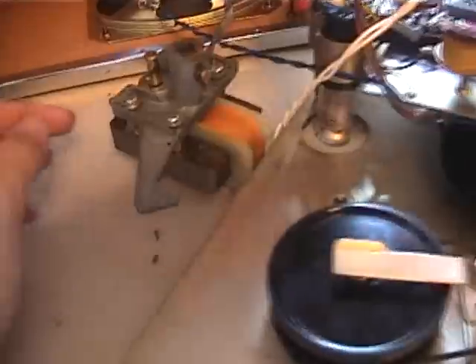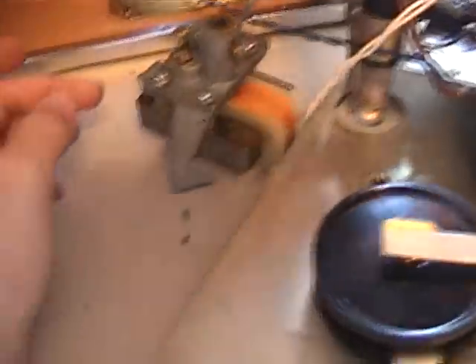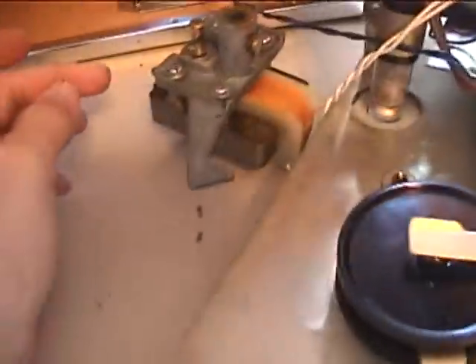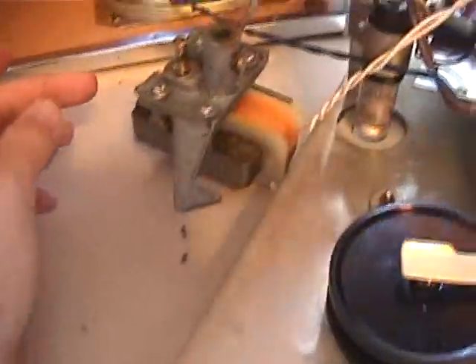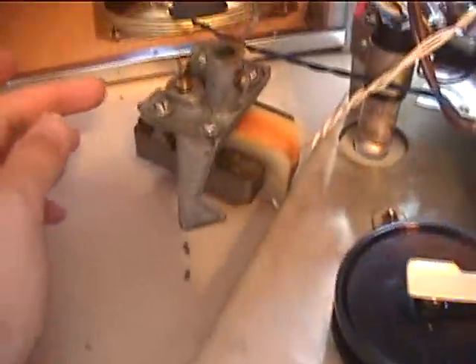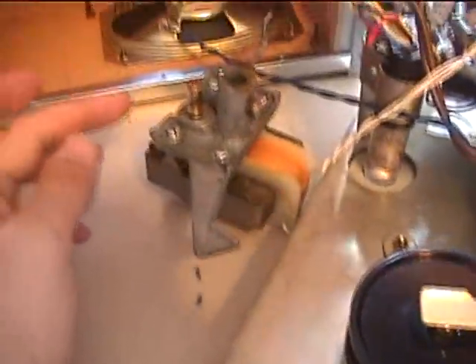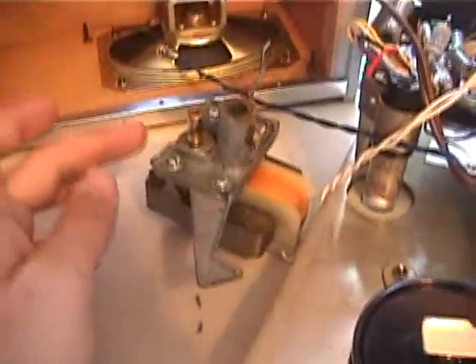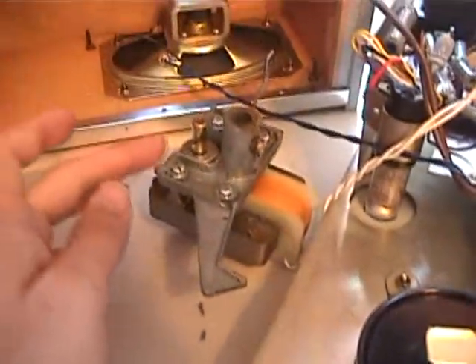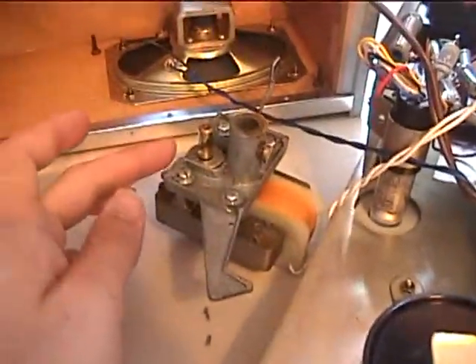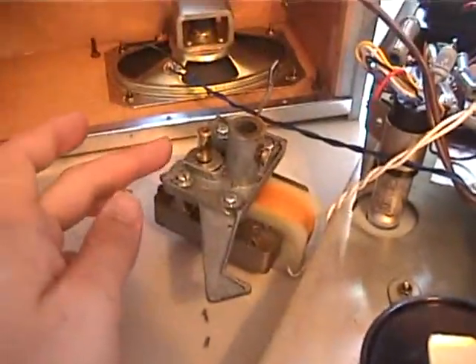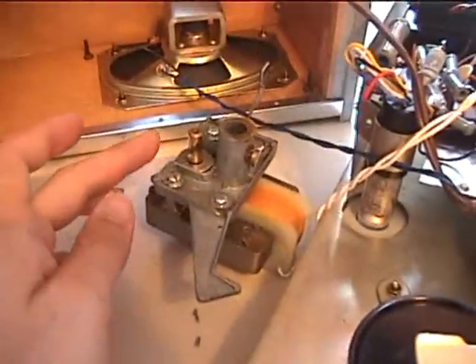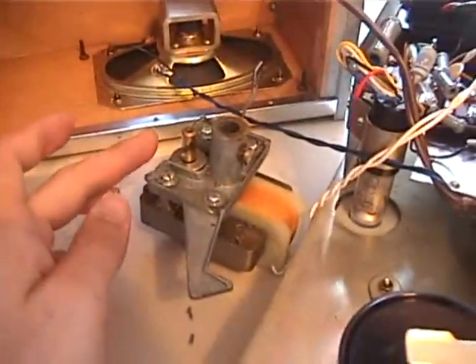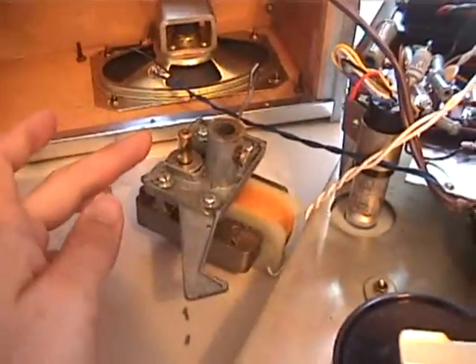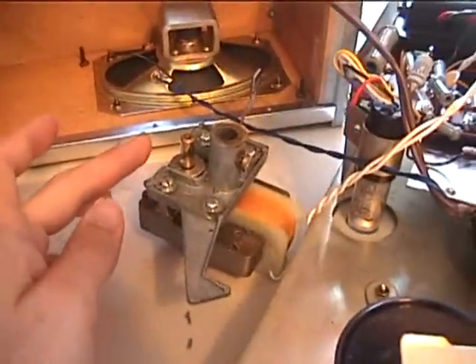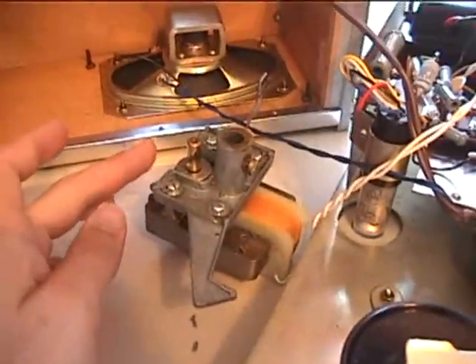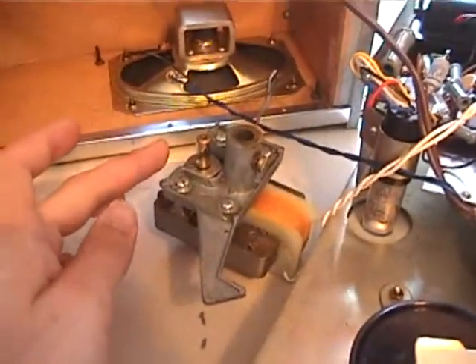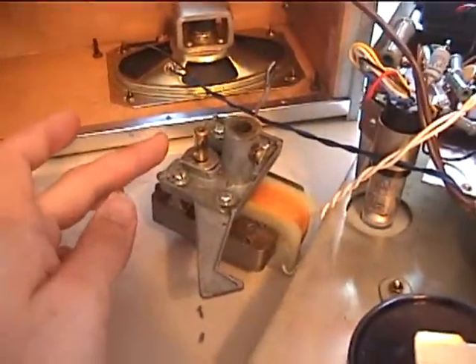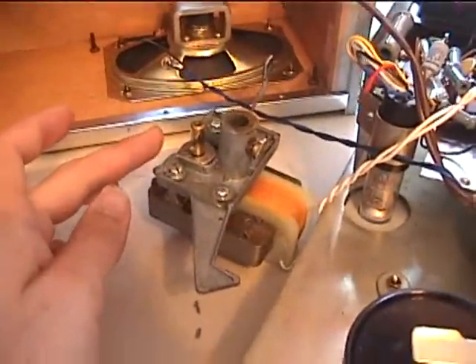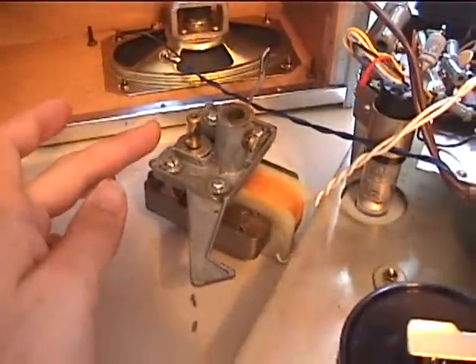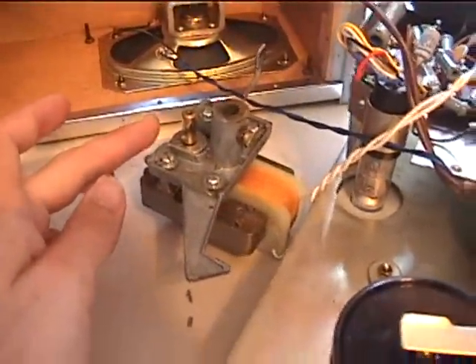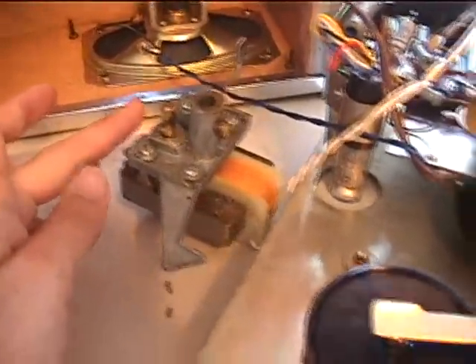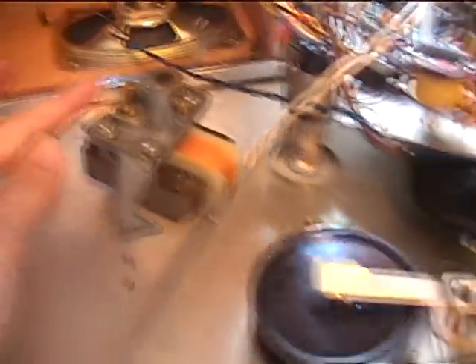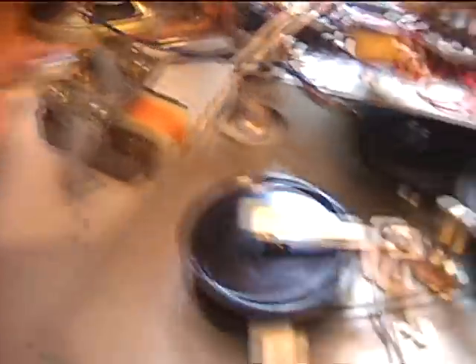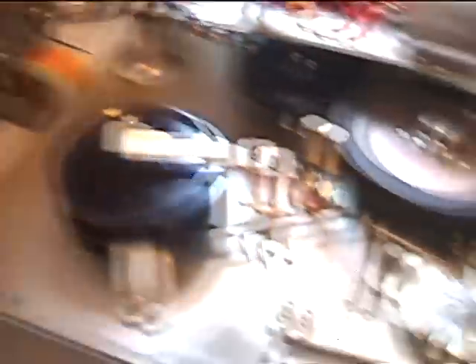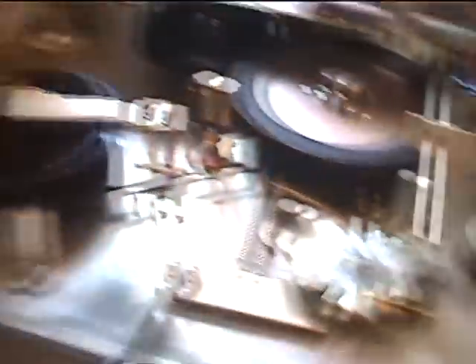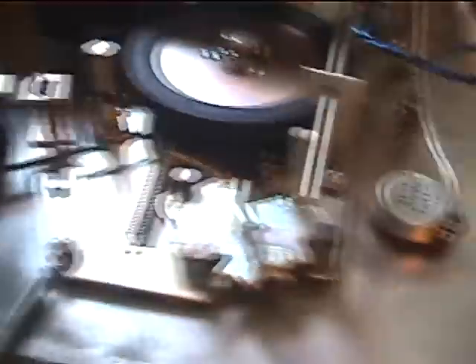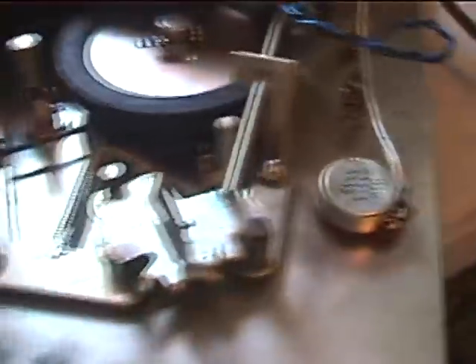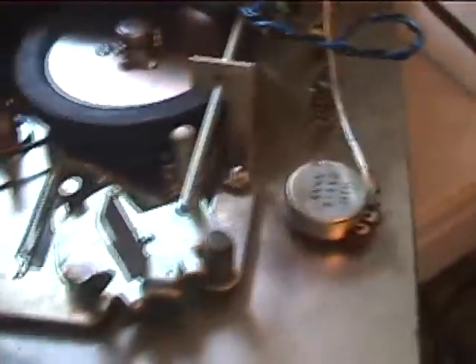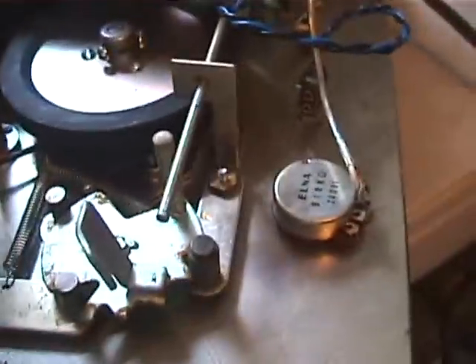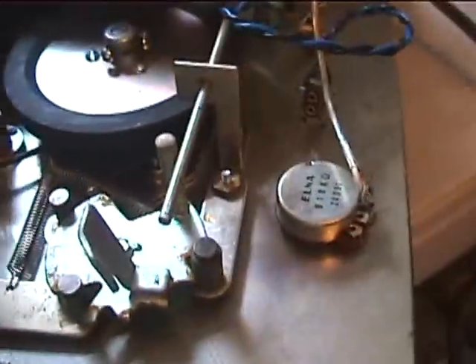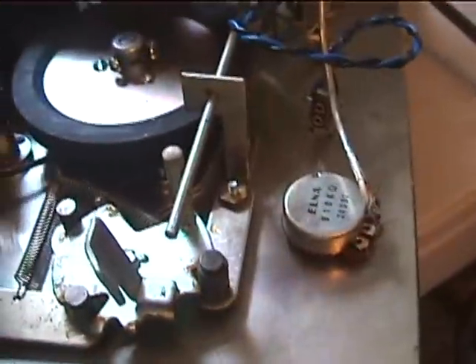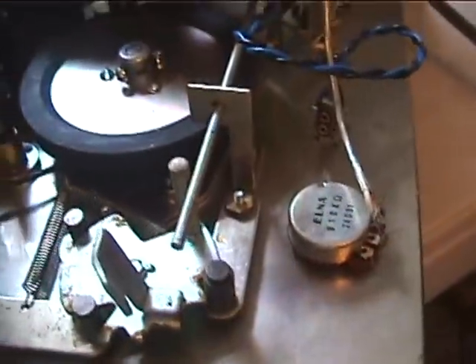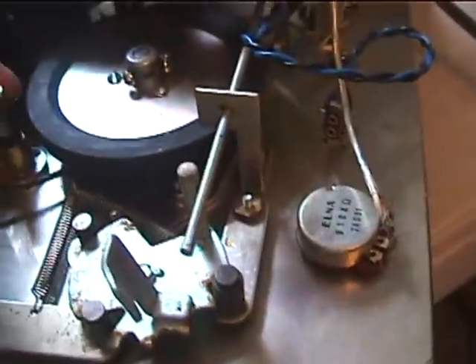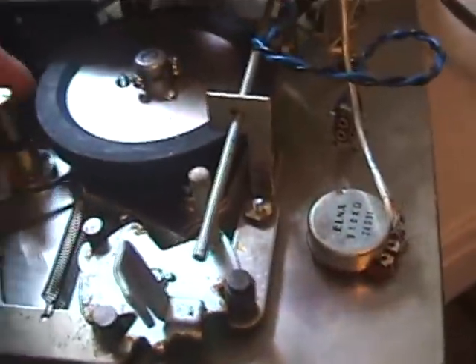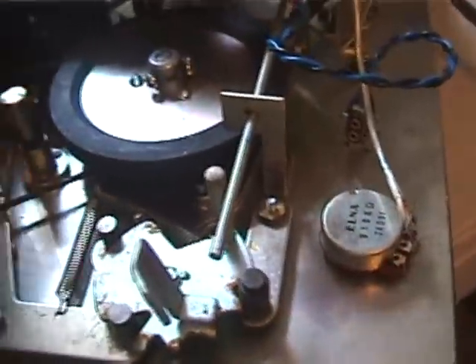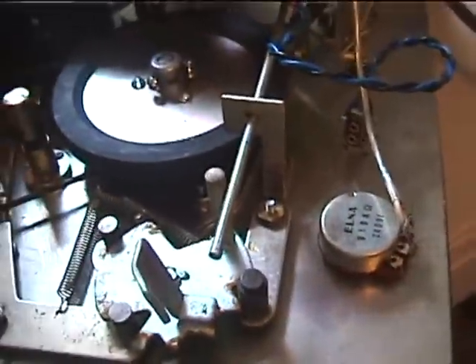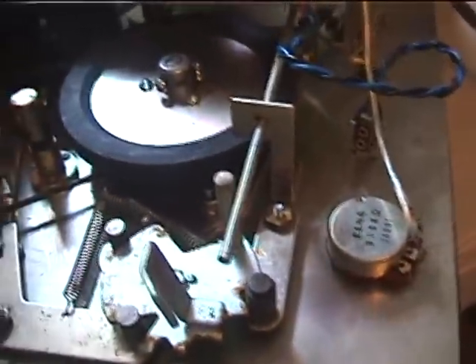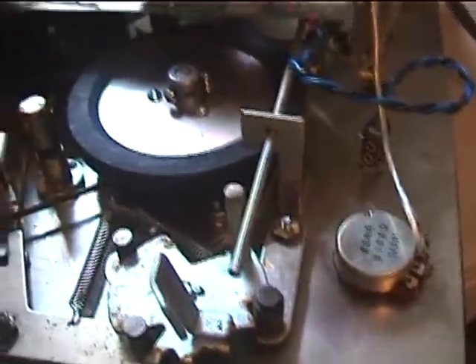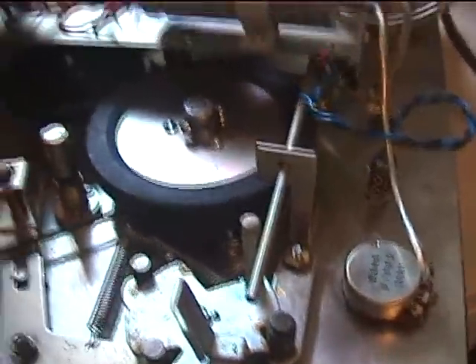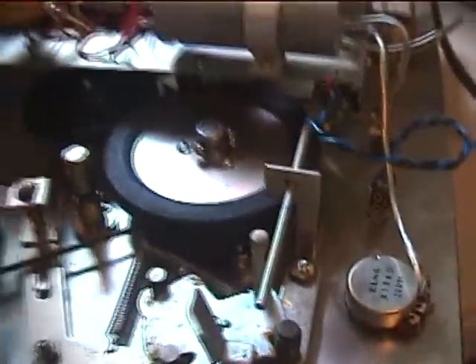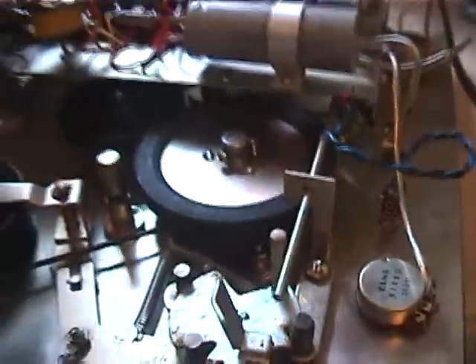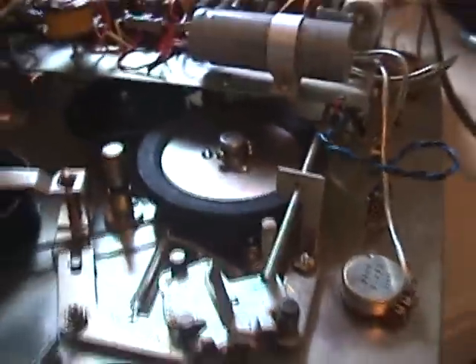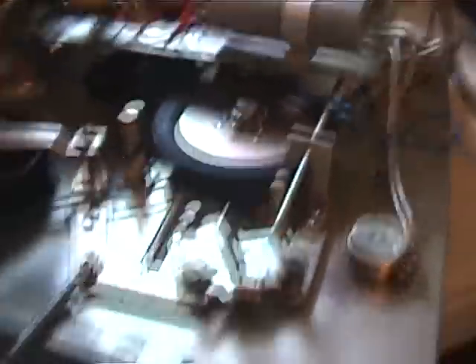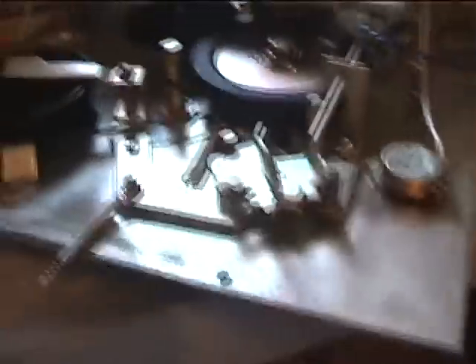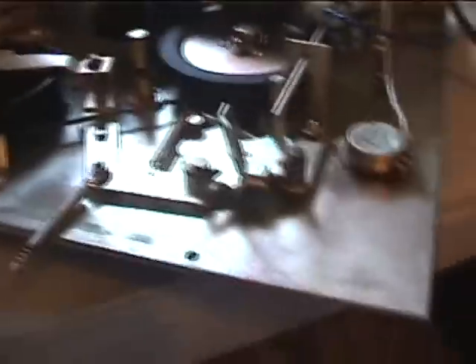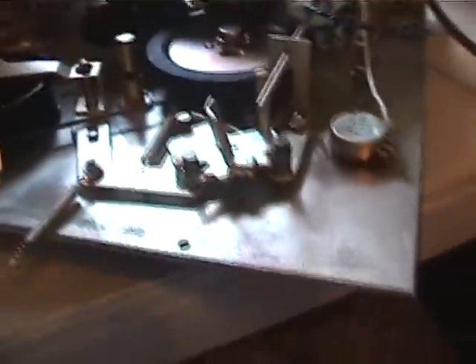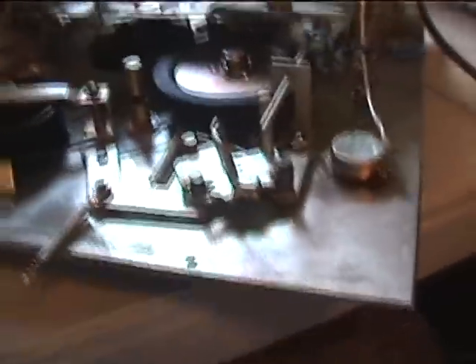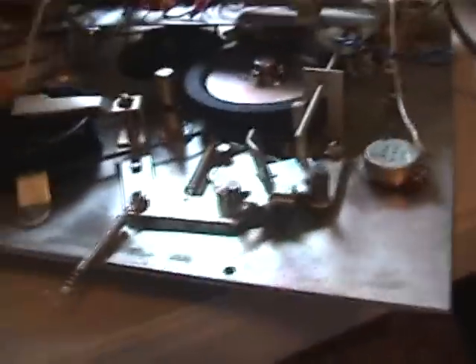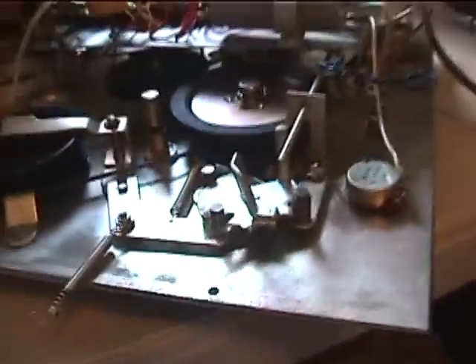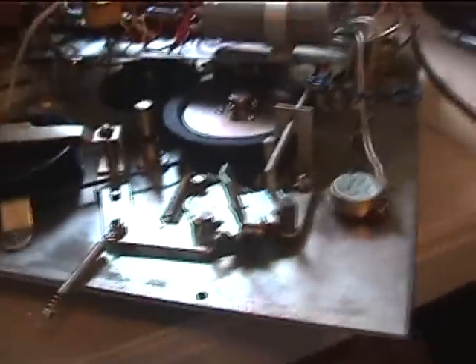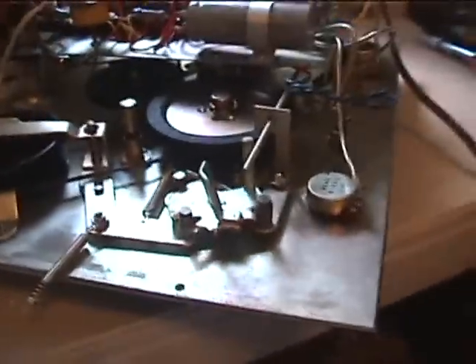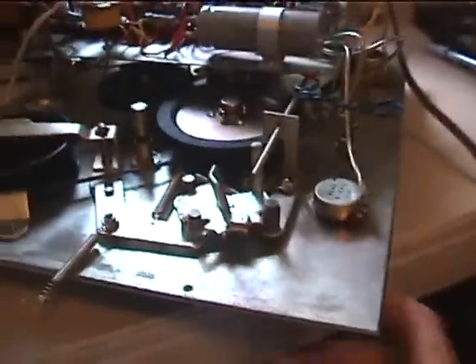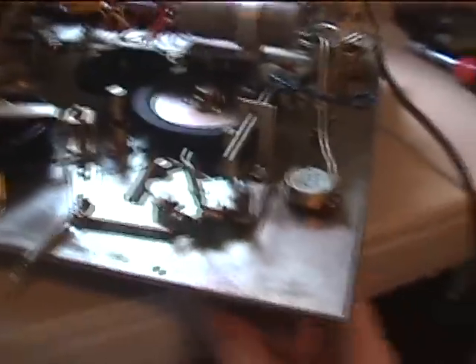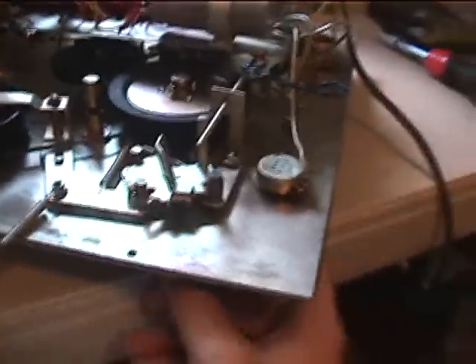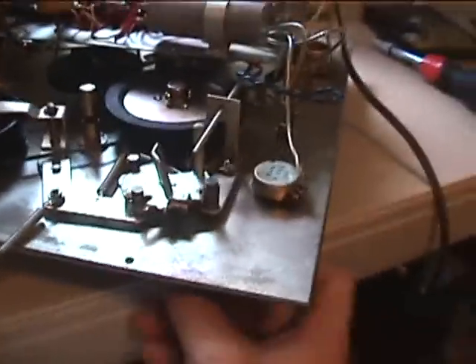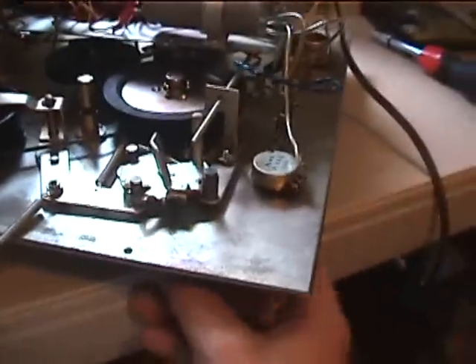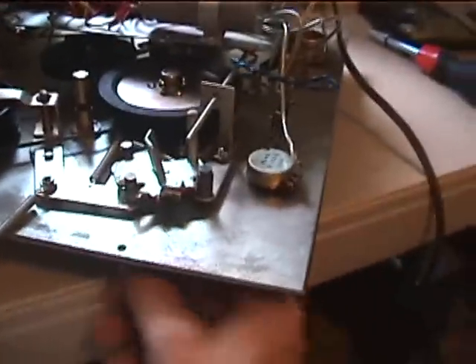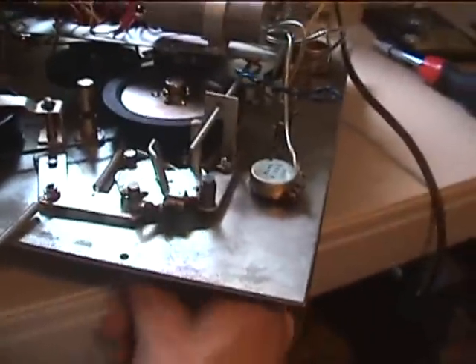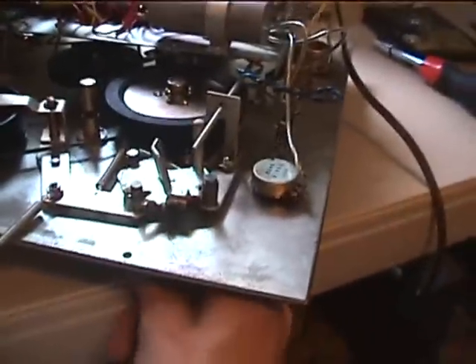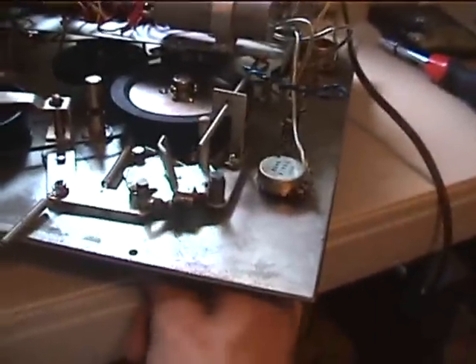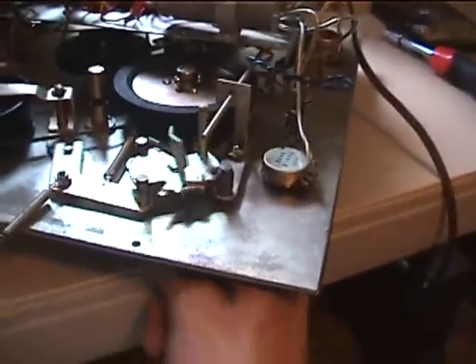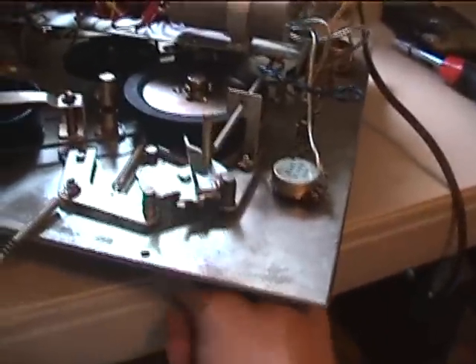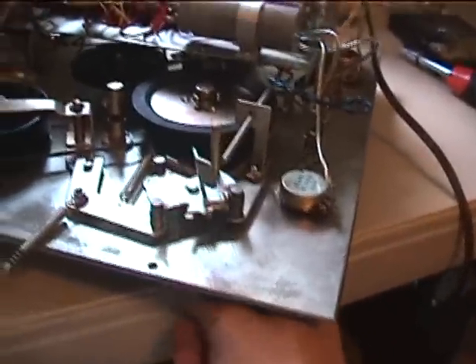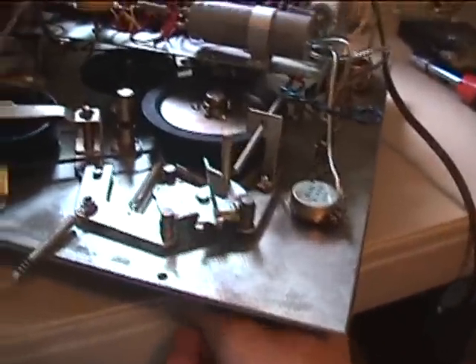The motor is put on — its shaft will press against the flywheel. It has that rim drive capstan technique.